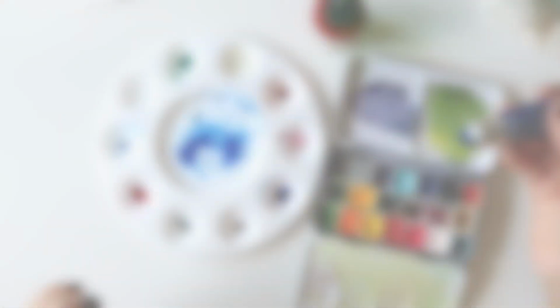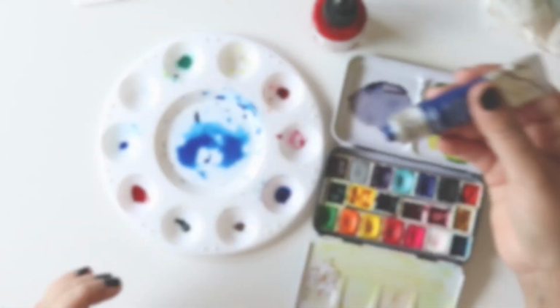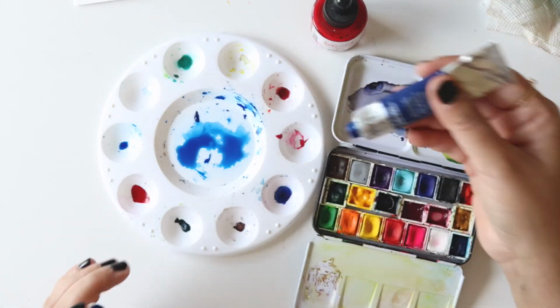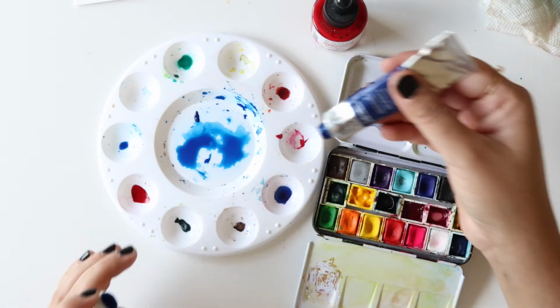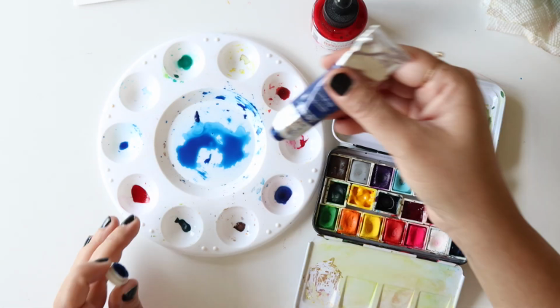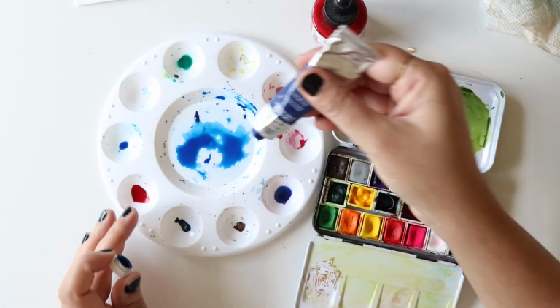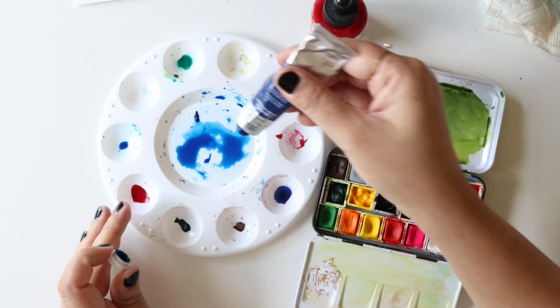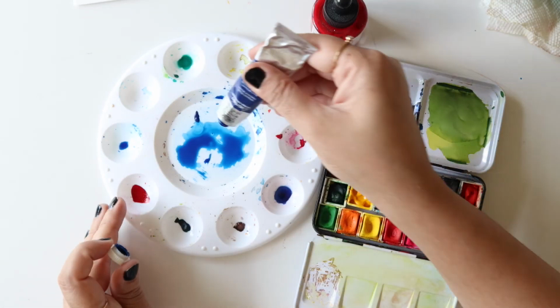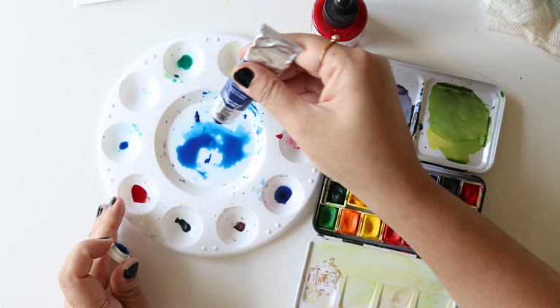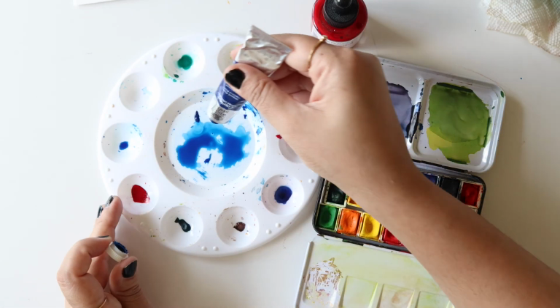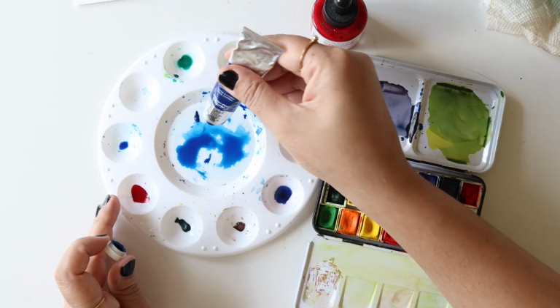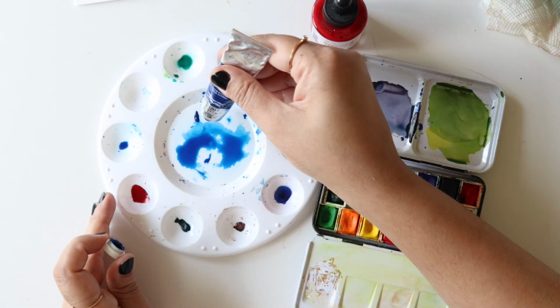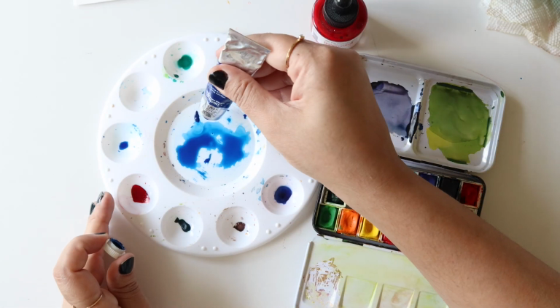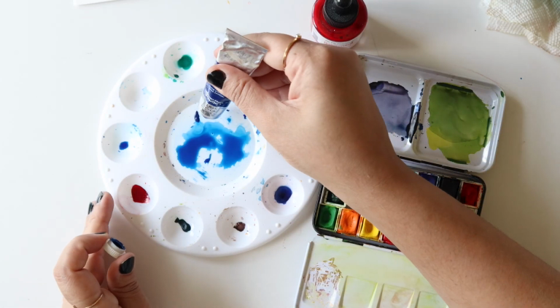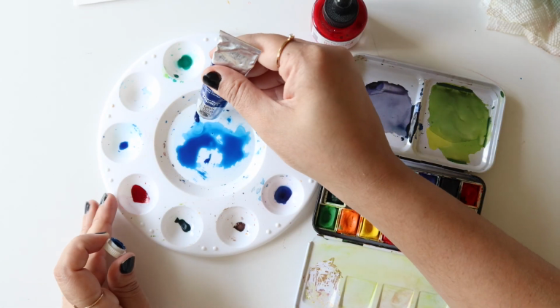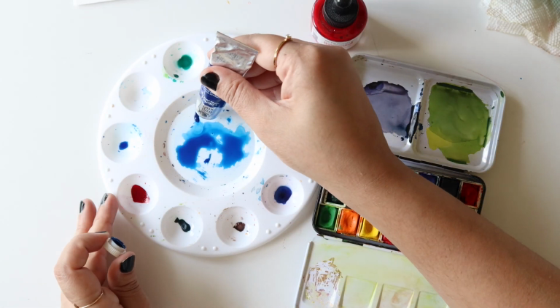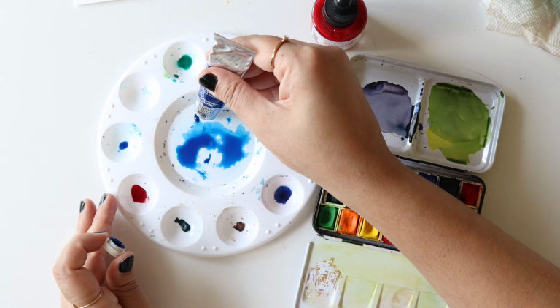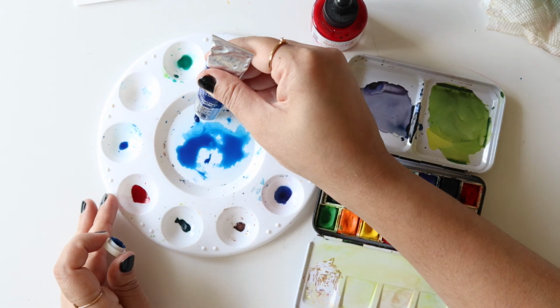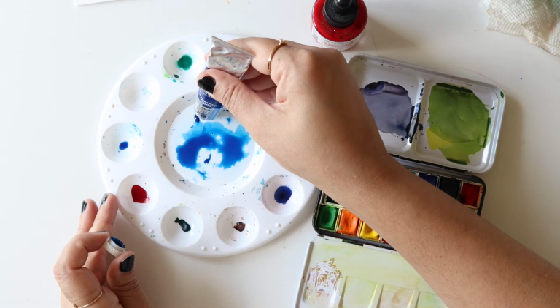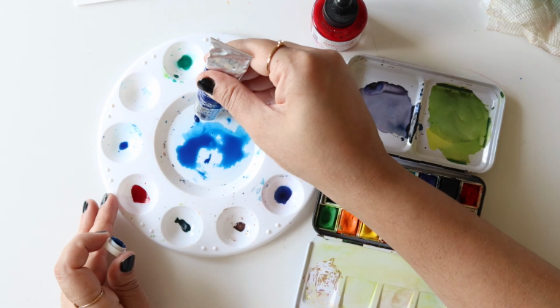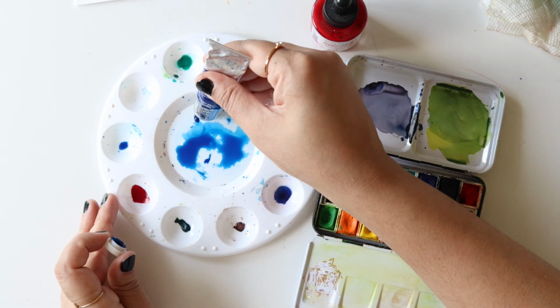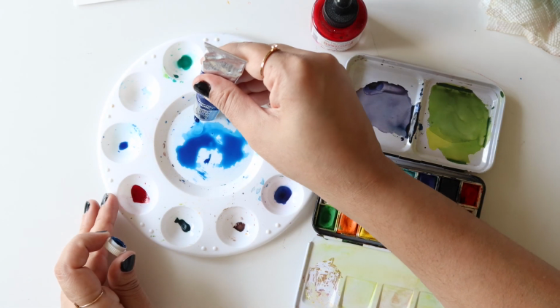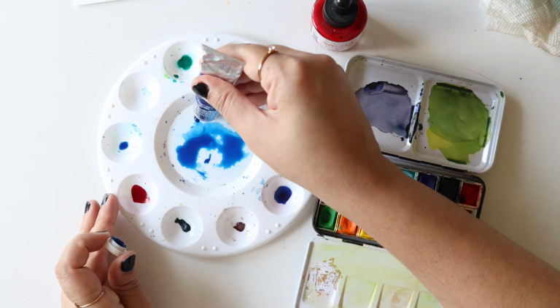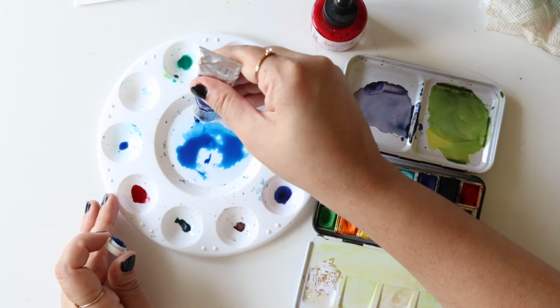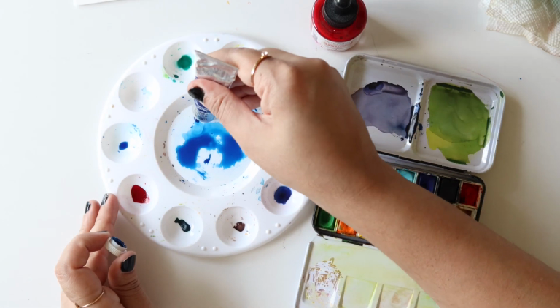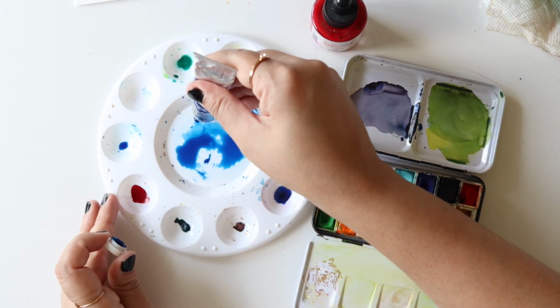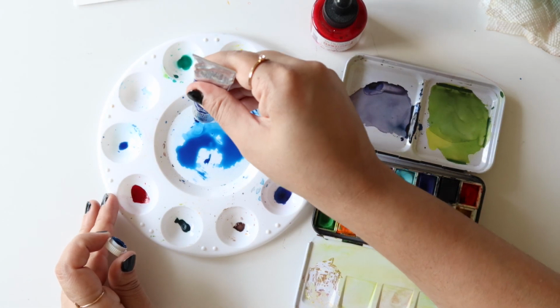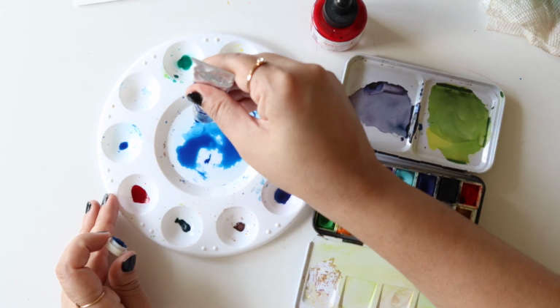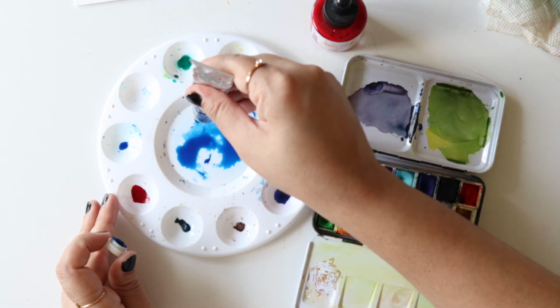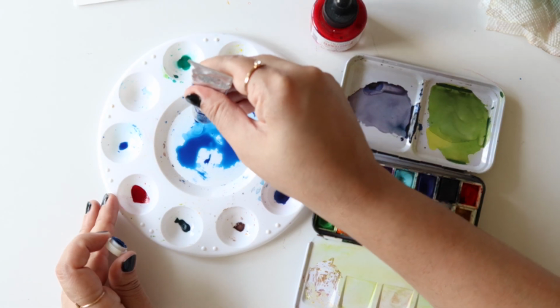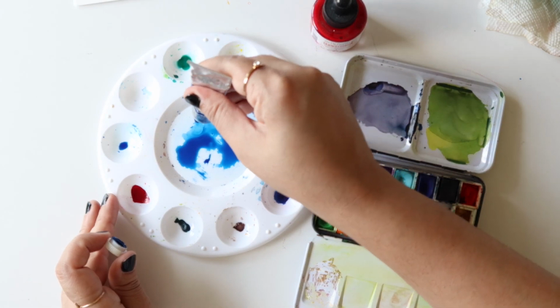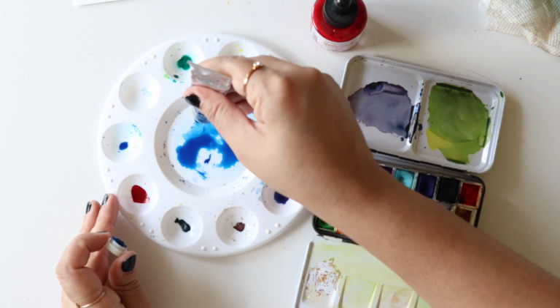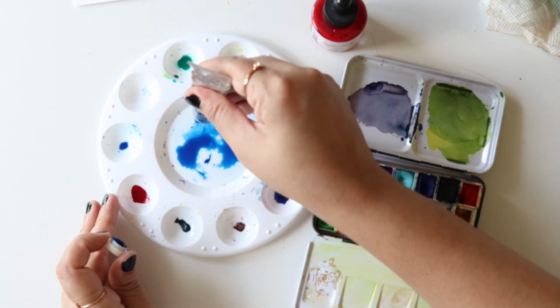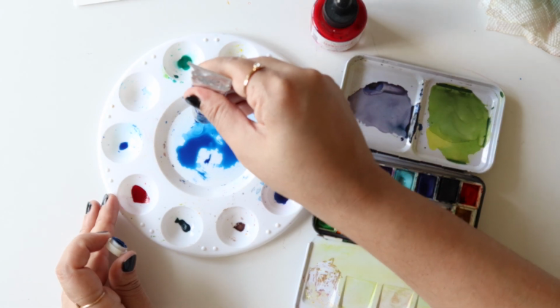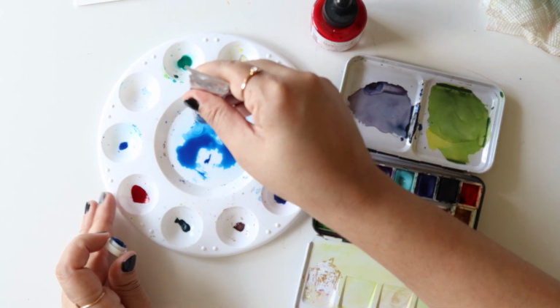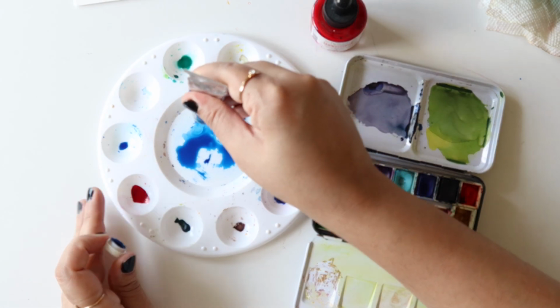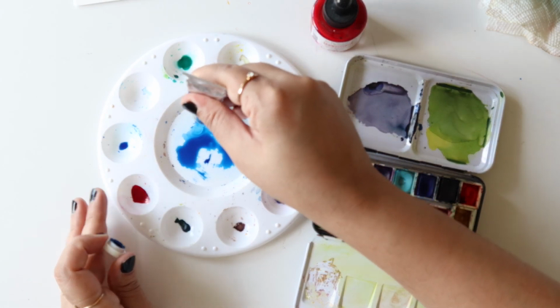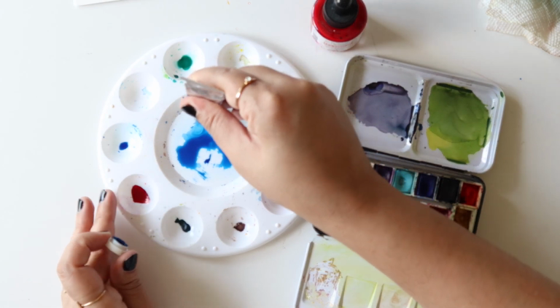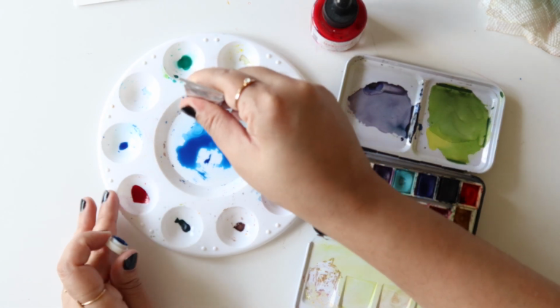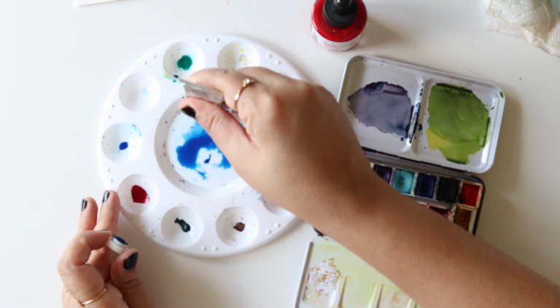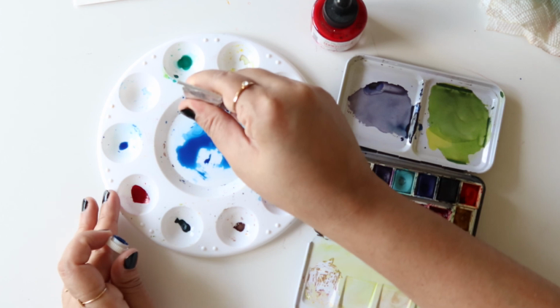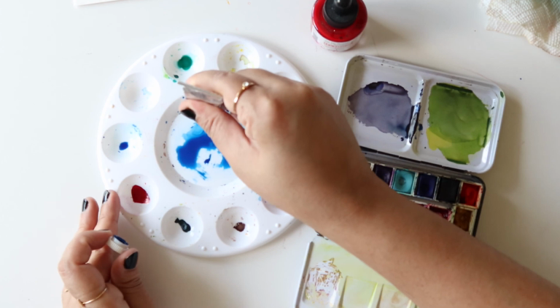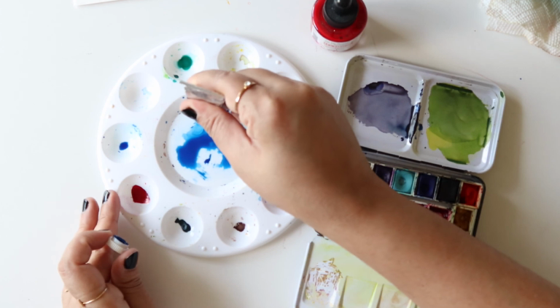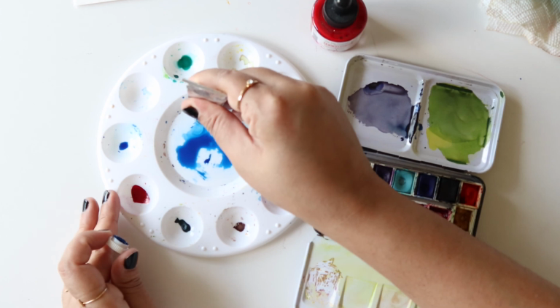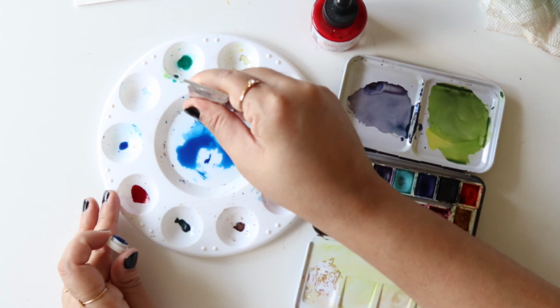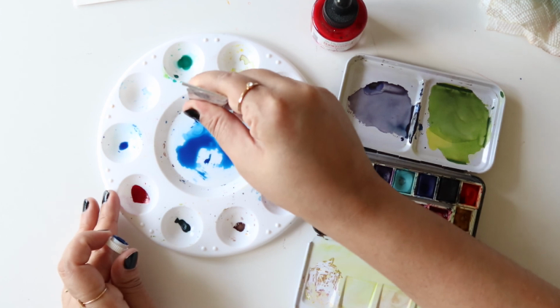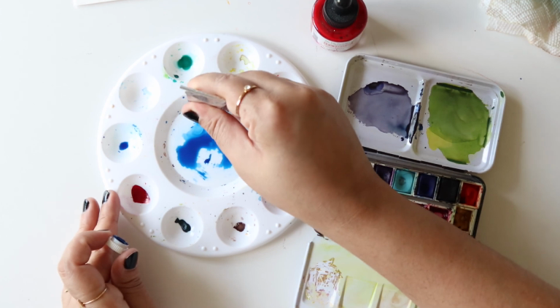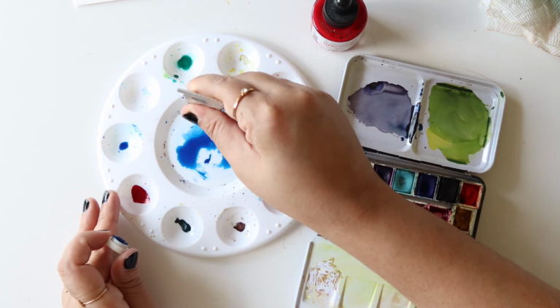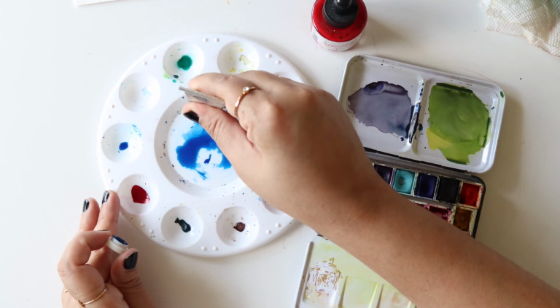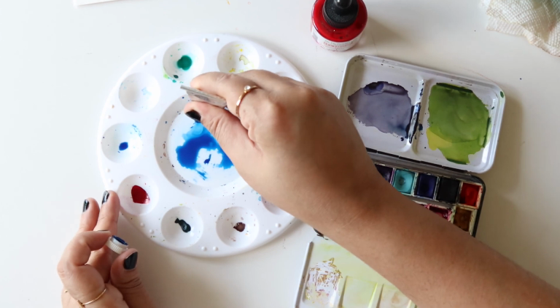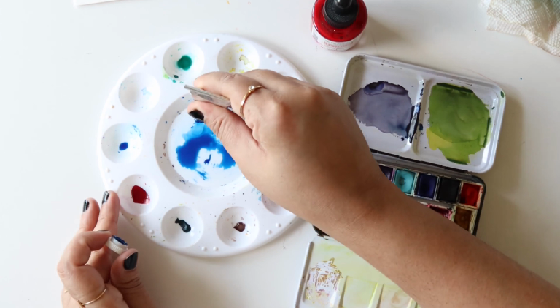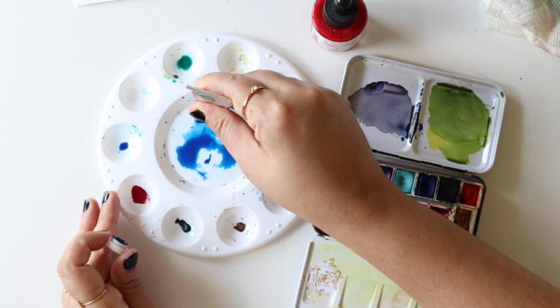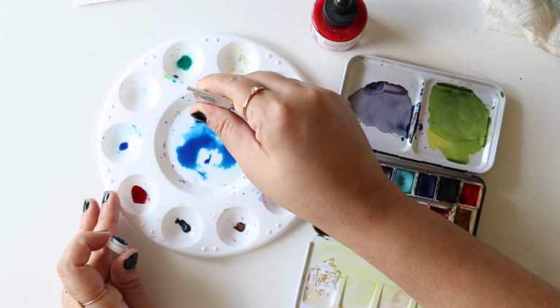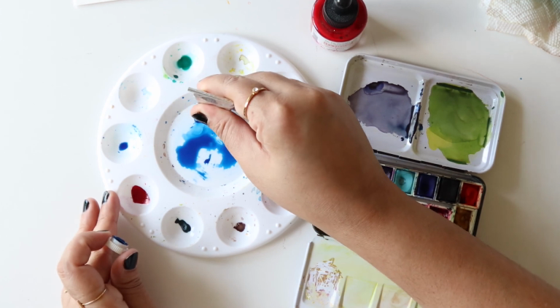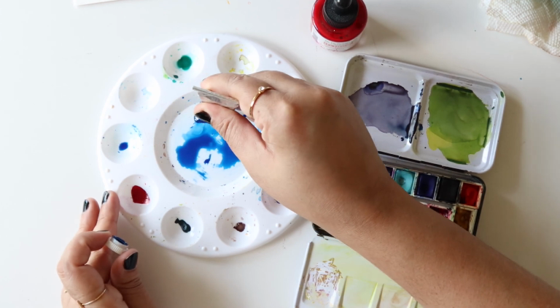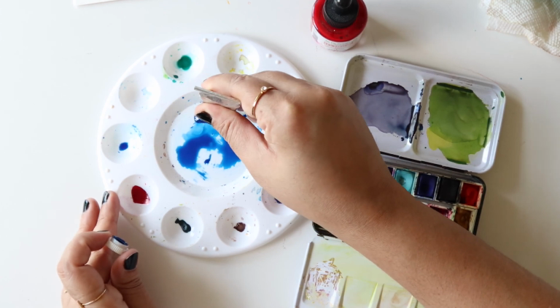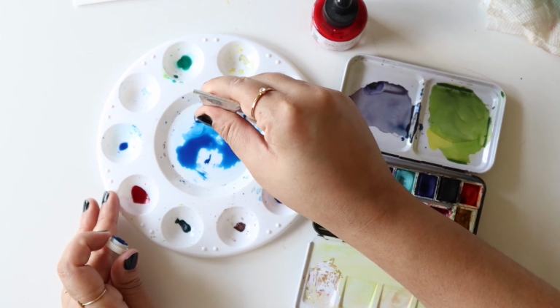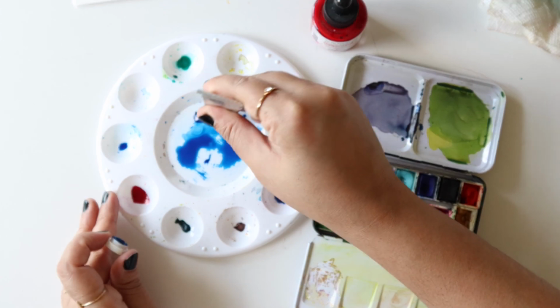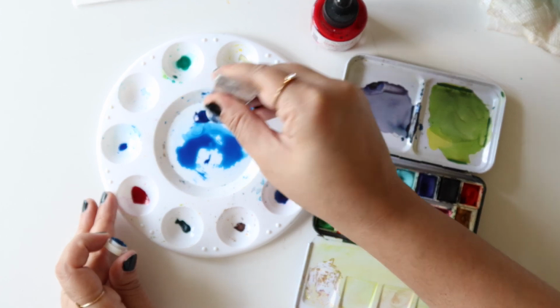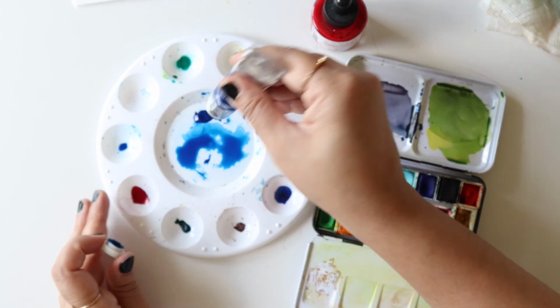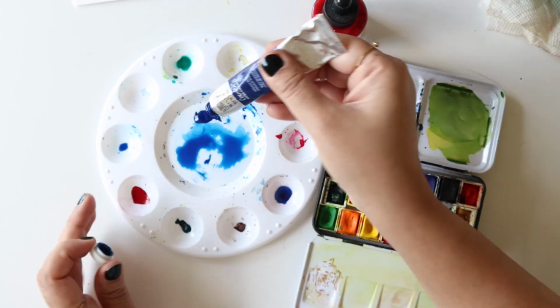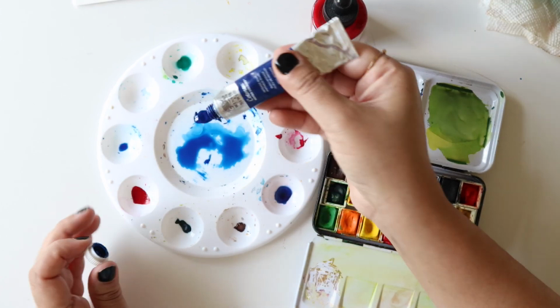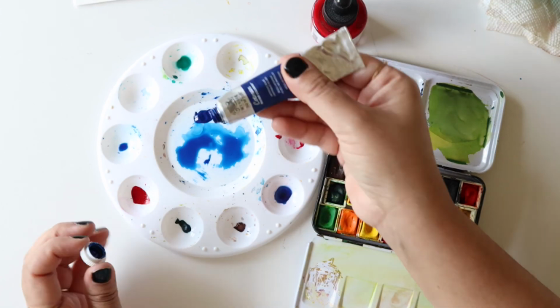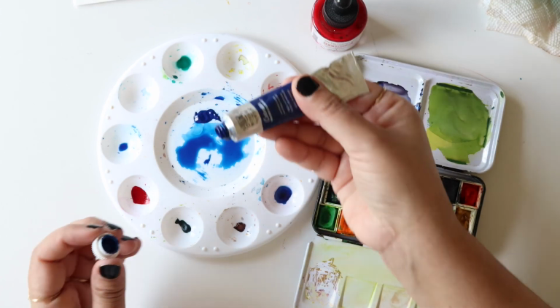And now that we are ready to explore this fun and crazy medium, grab your paints and brushes and let's get started.